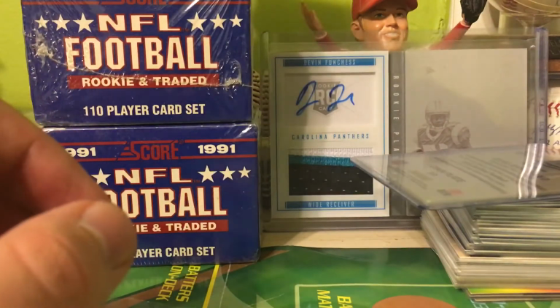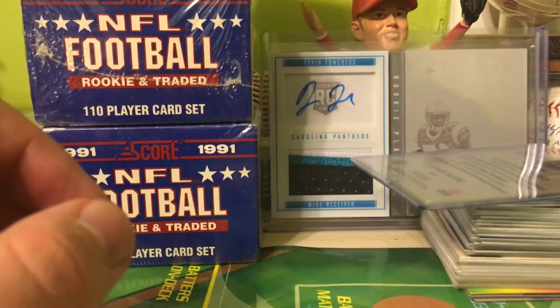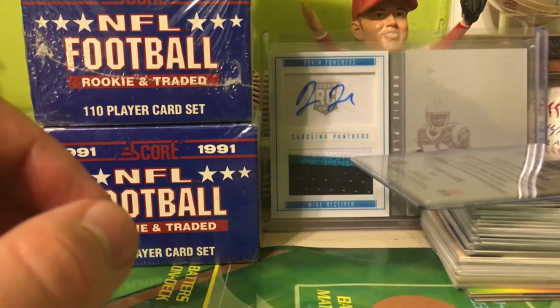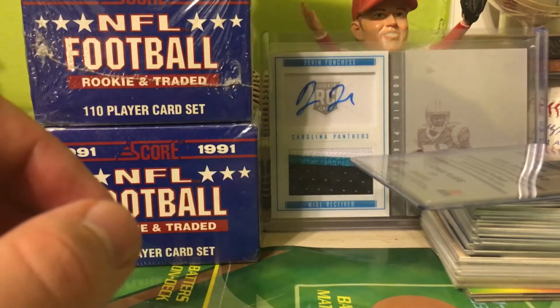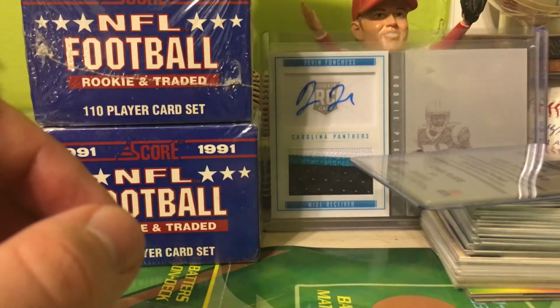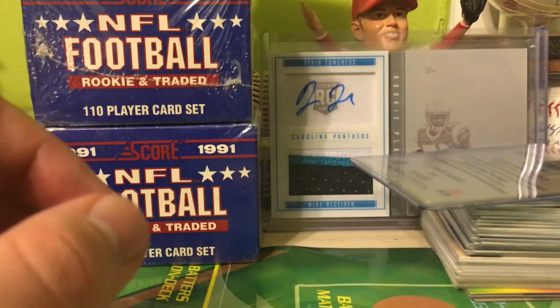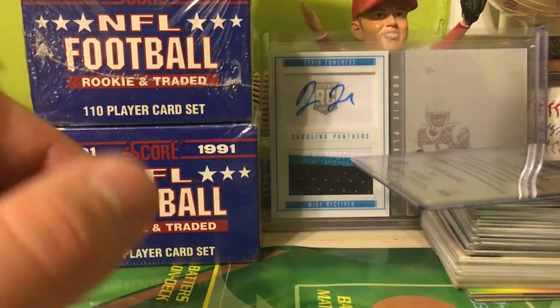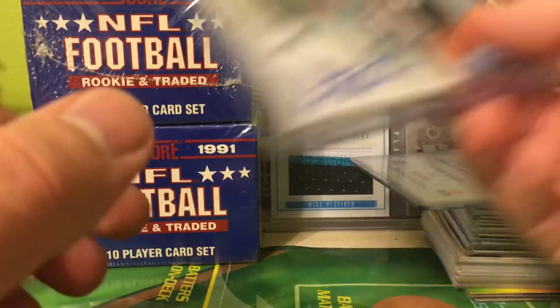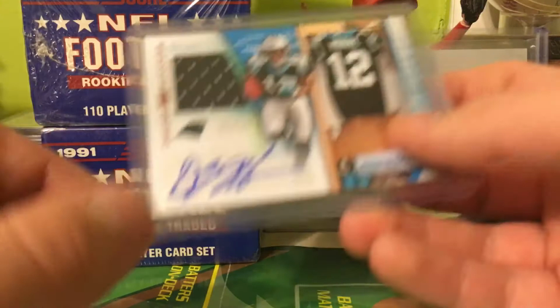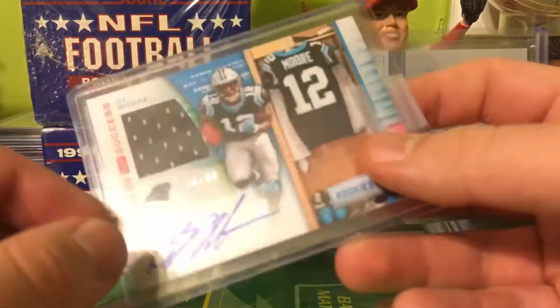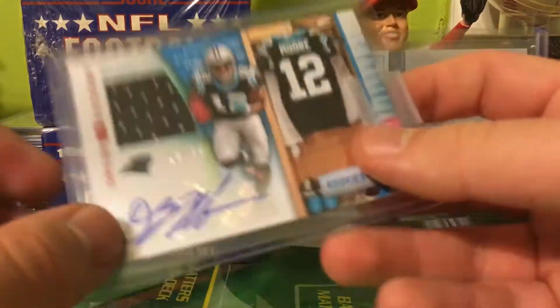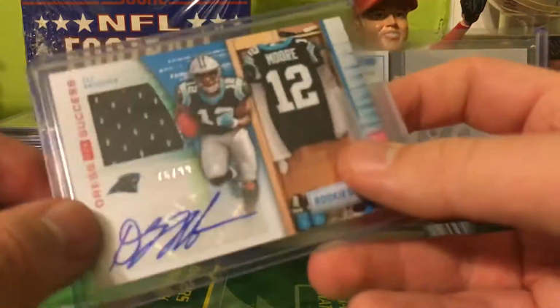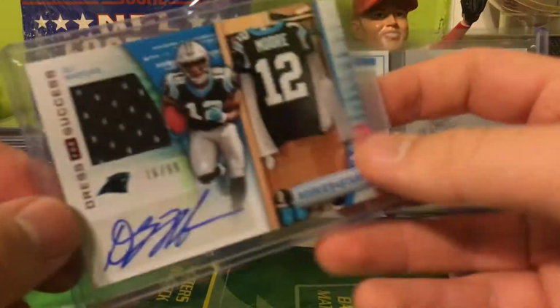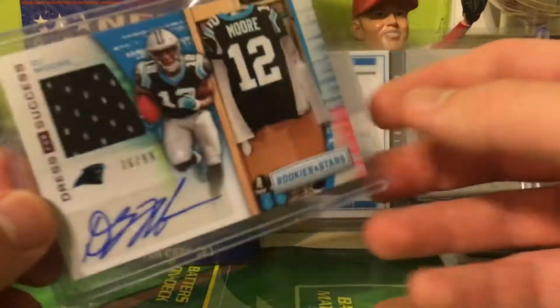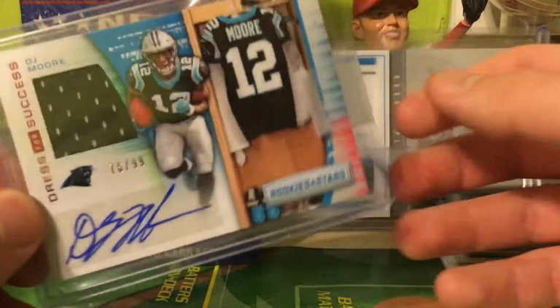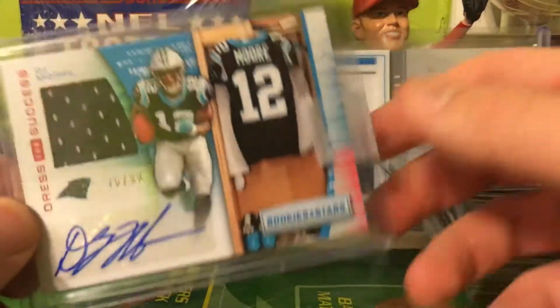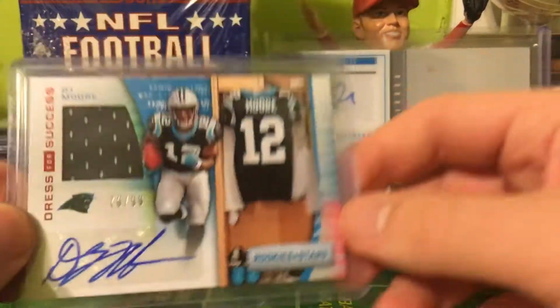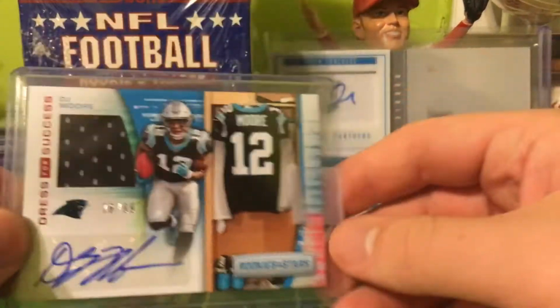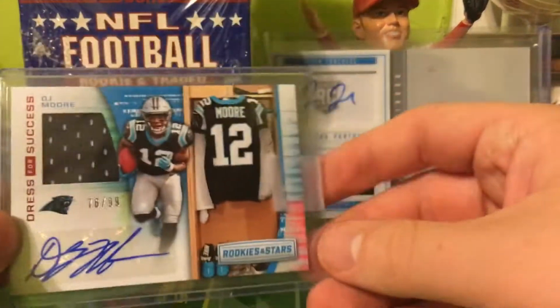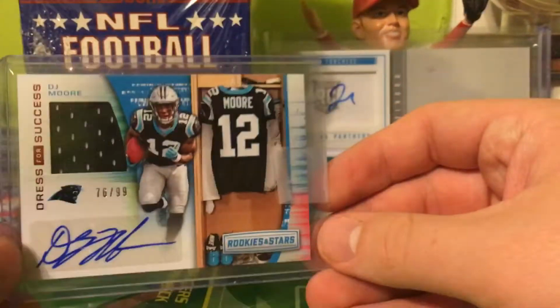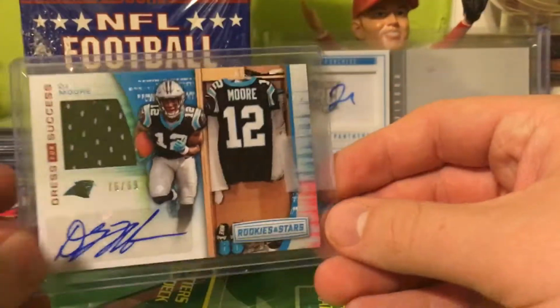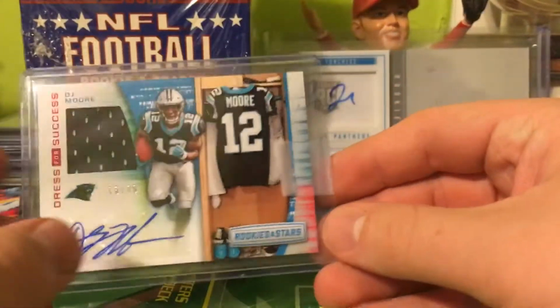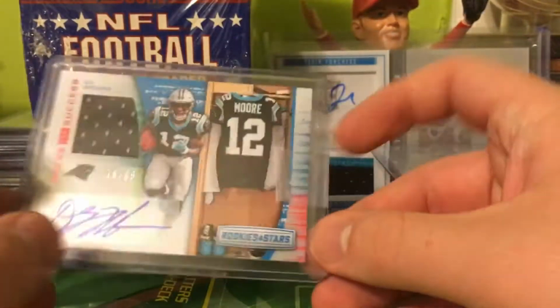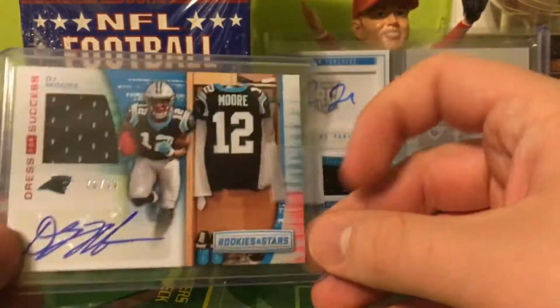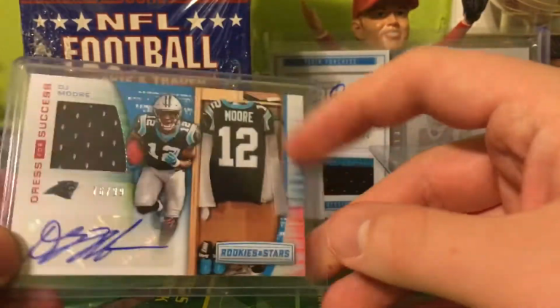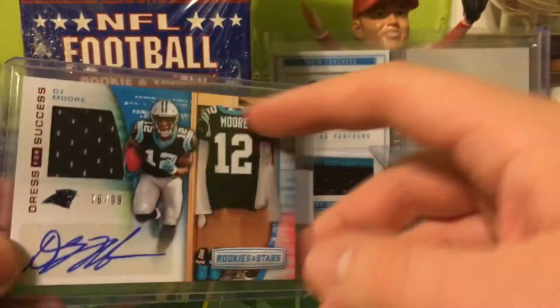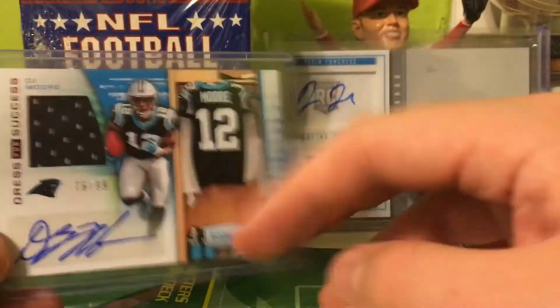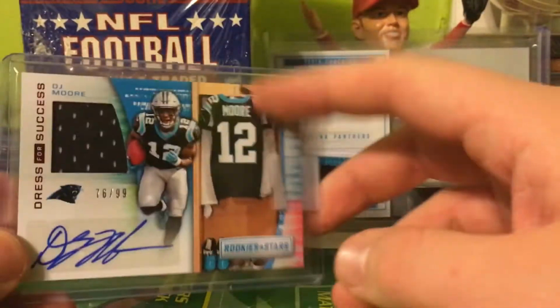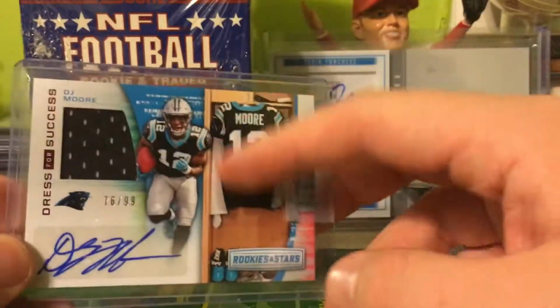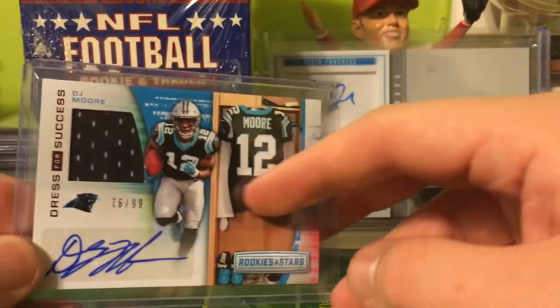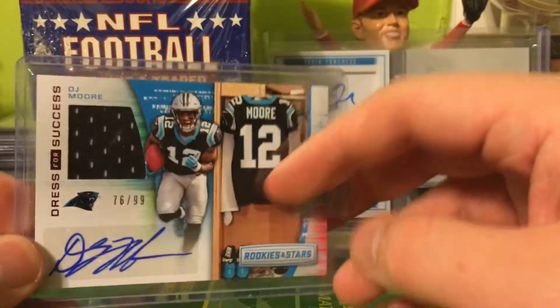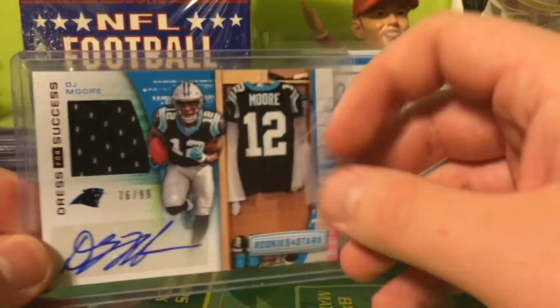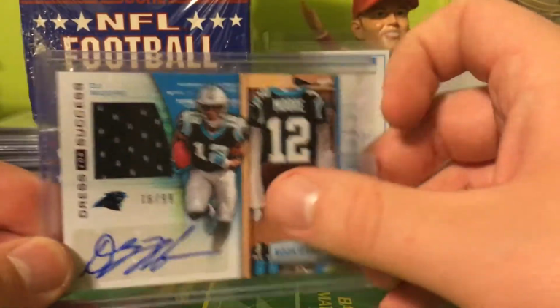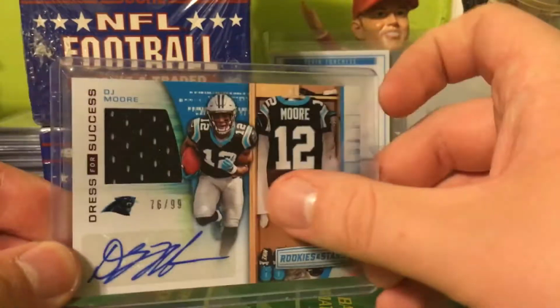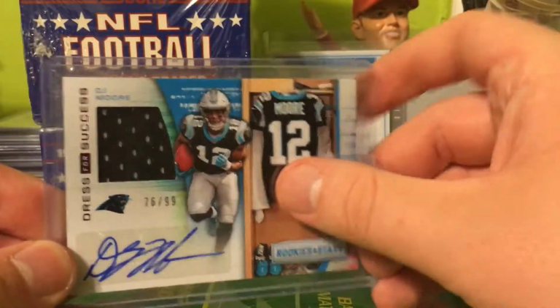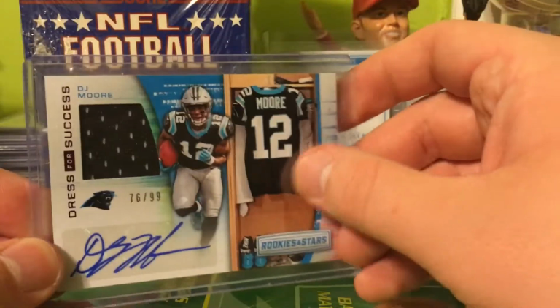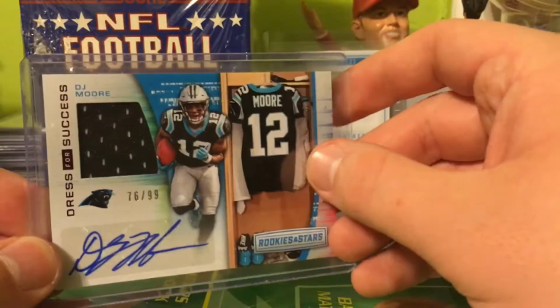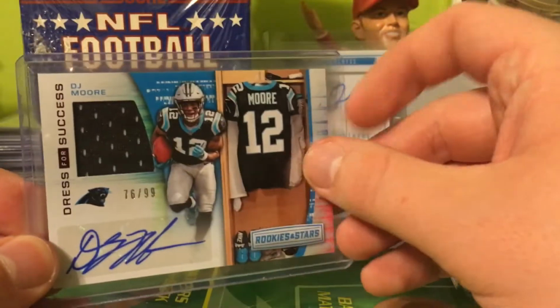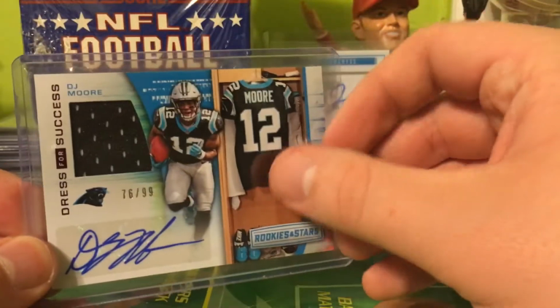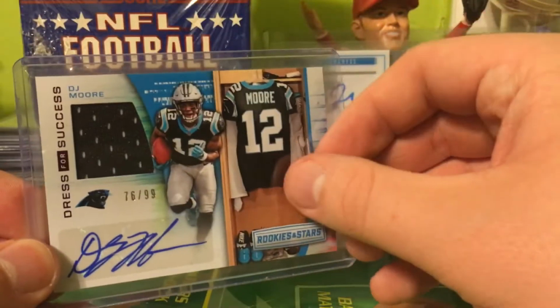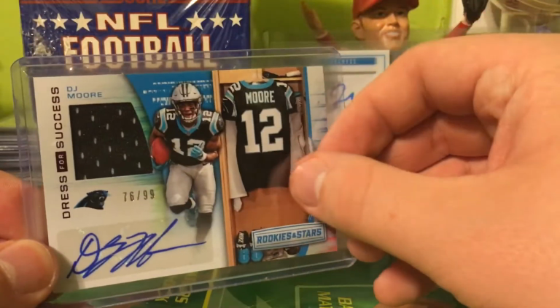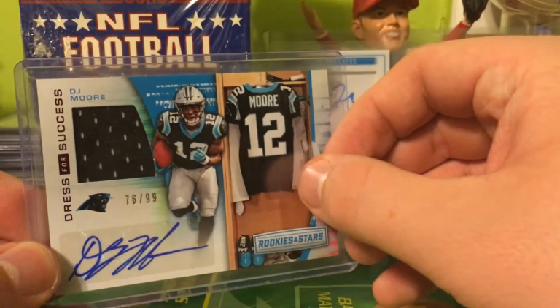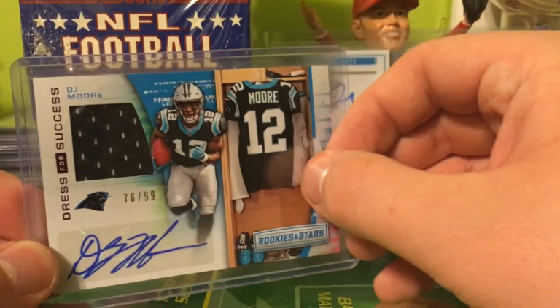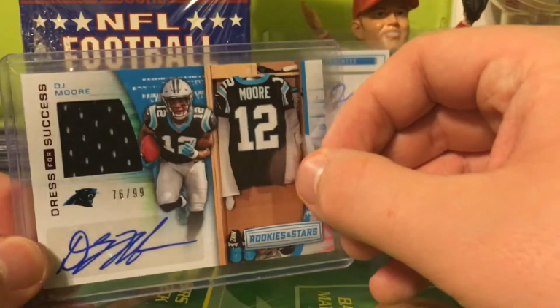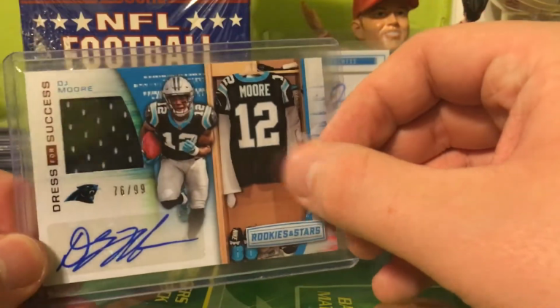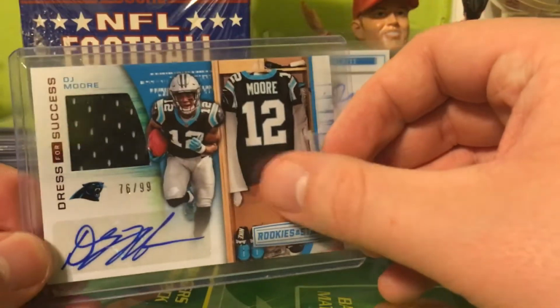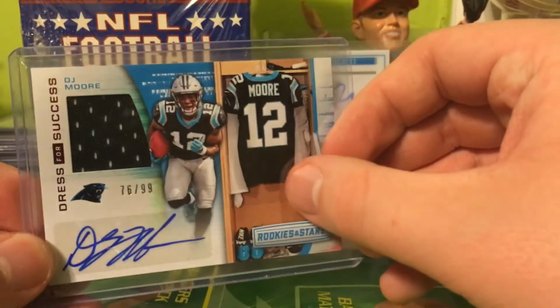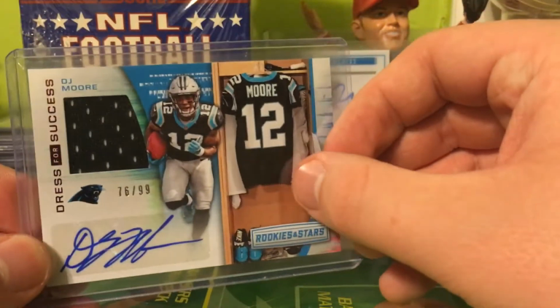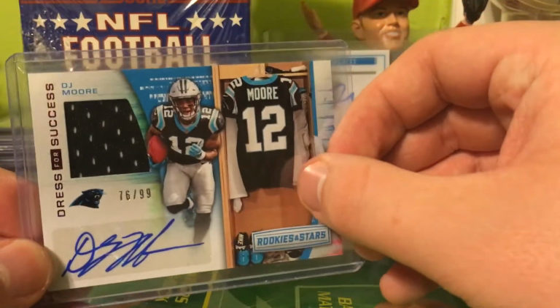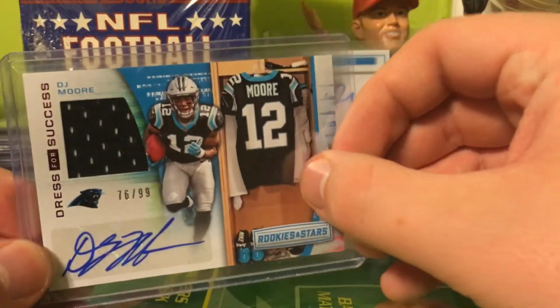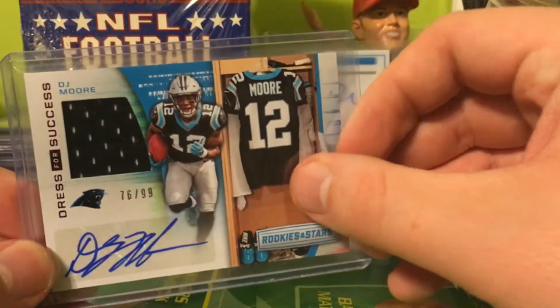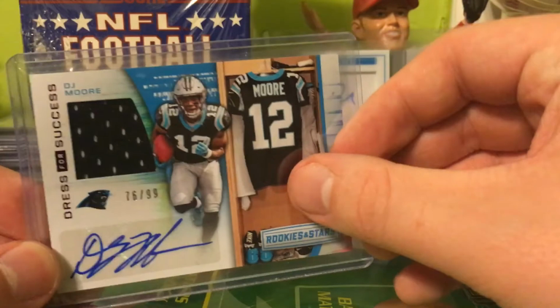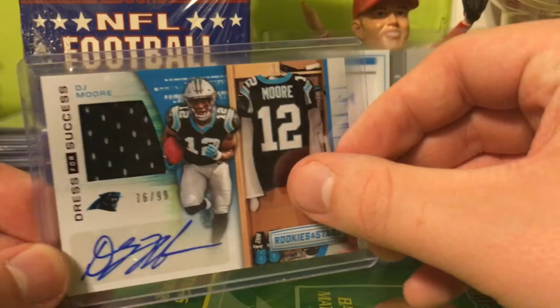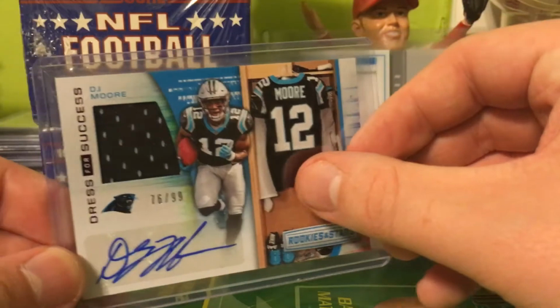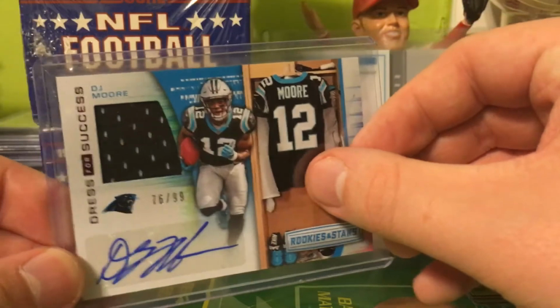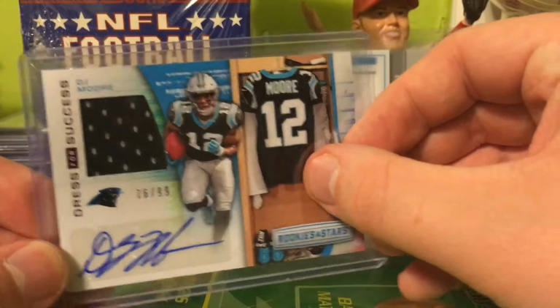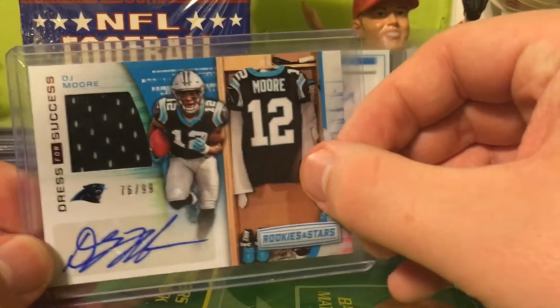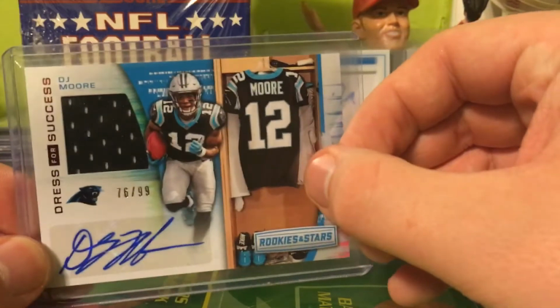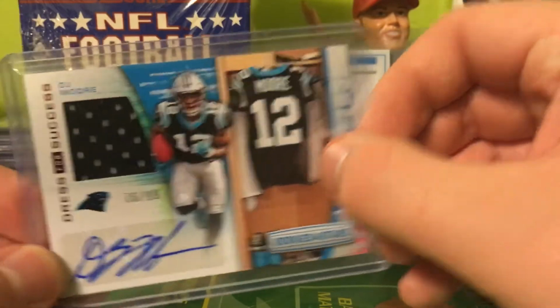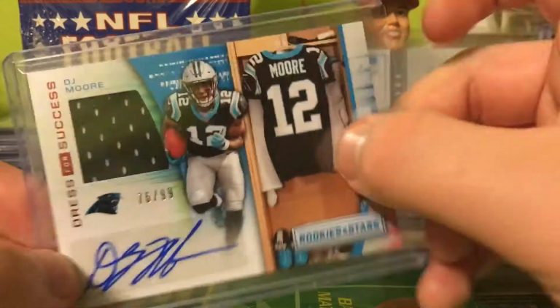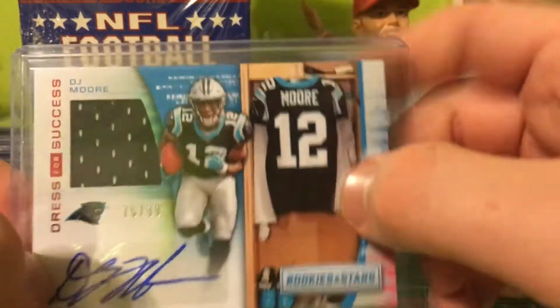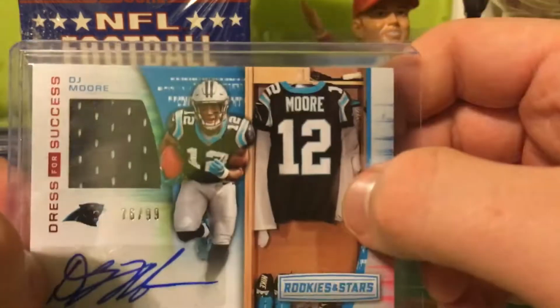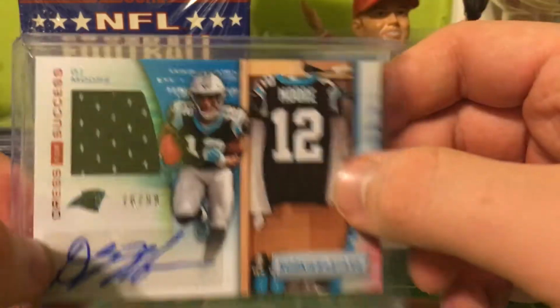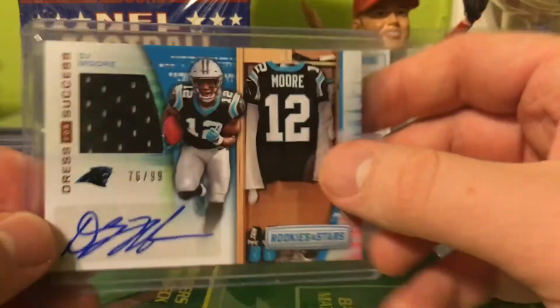Next up, I really love the look of these Prizm Successes — and this is the DJ Moore RPA out of 99.